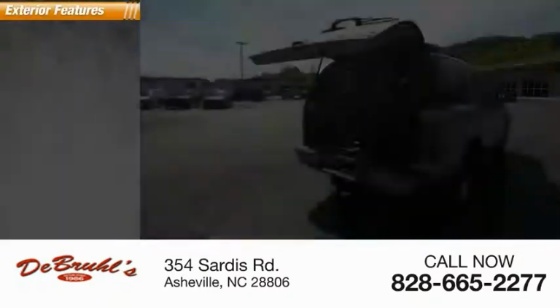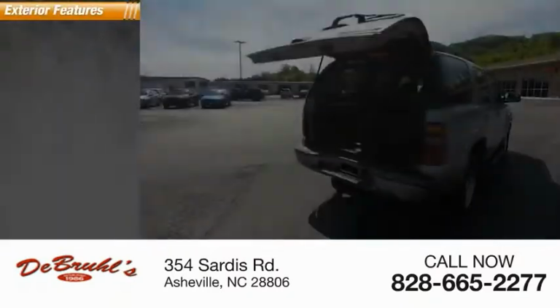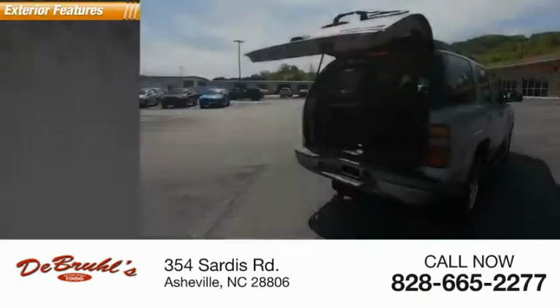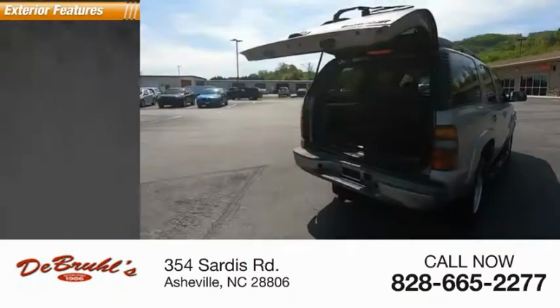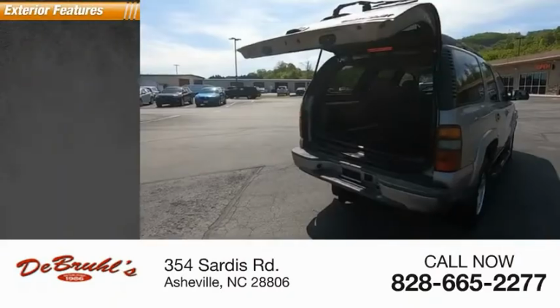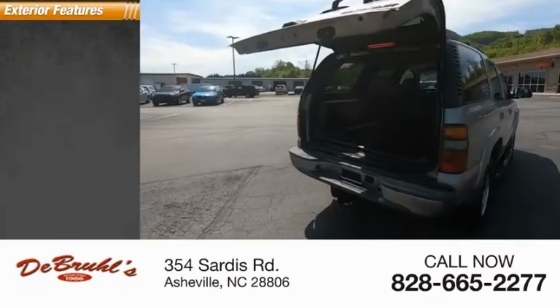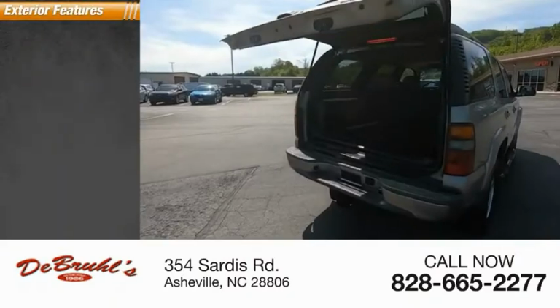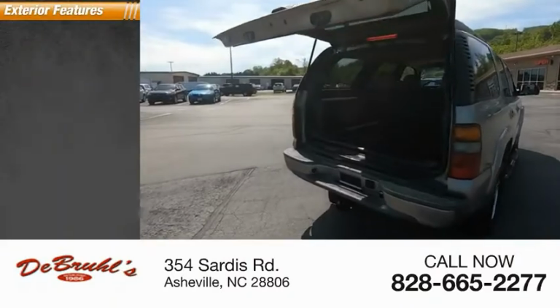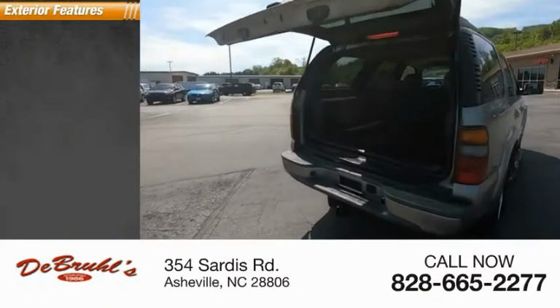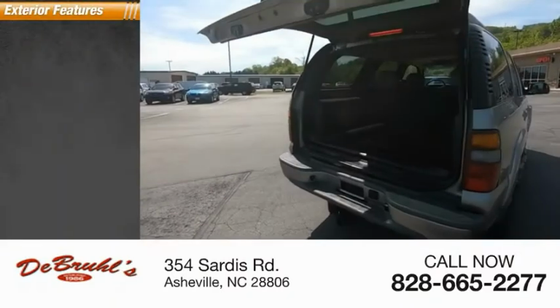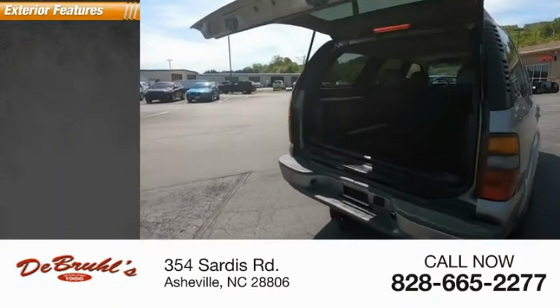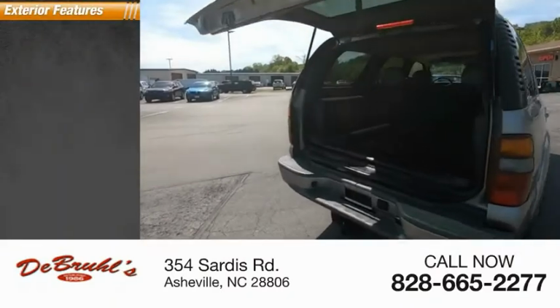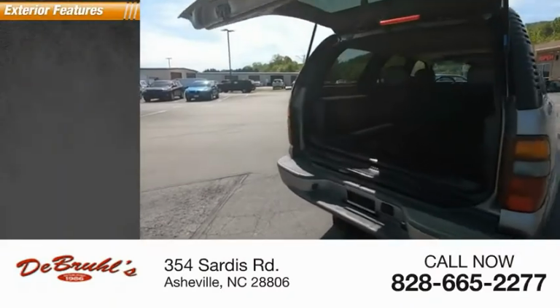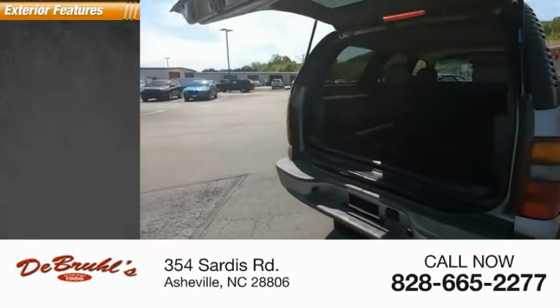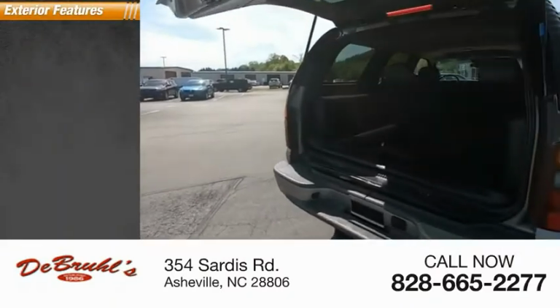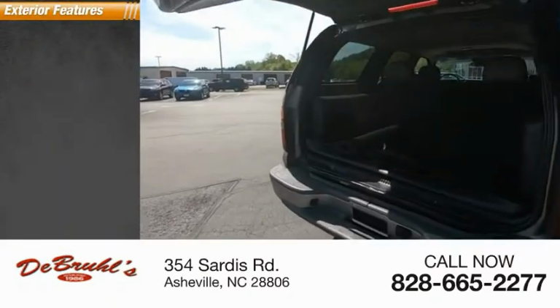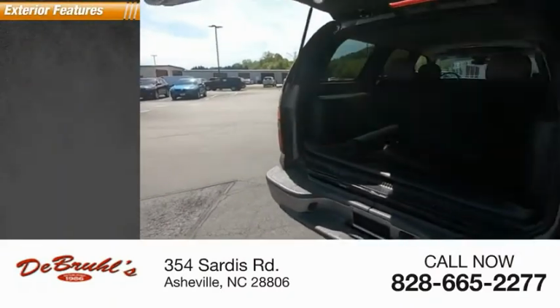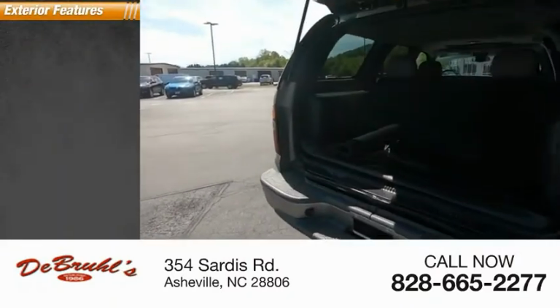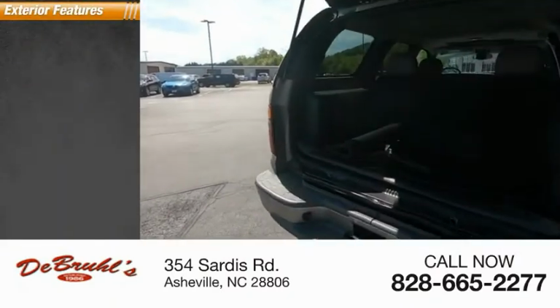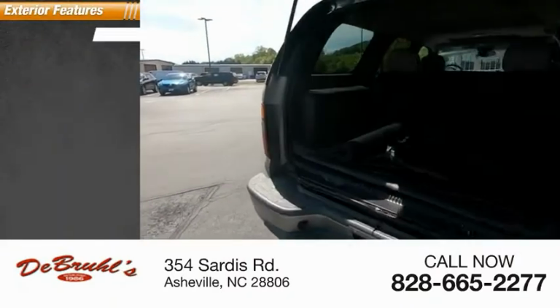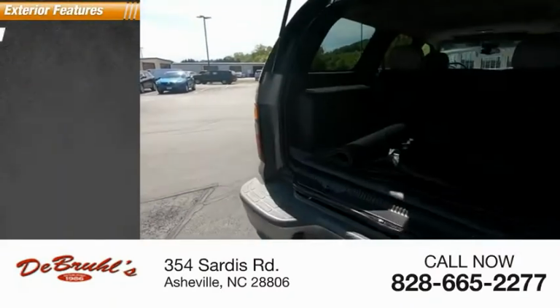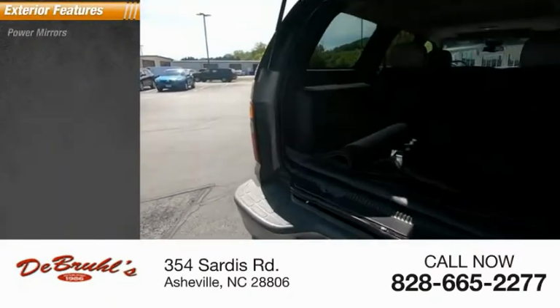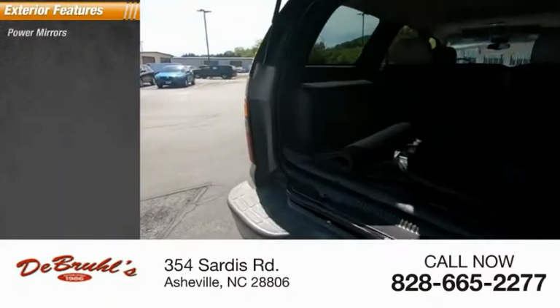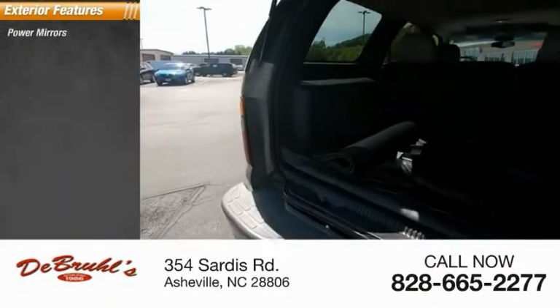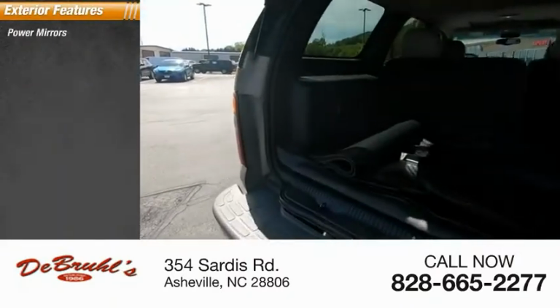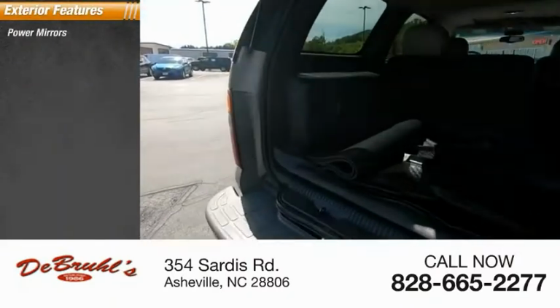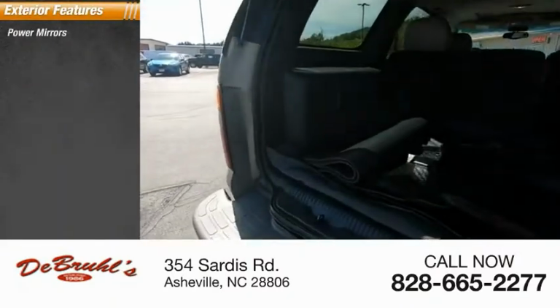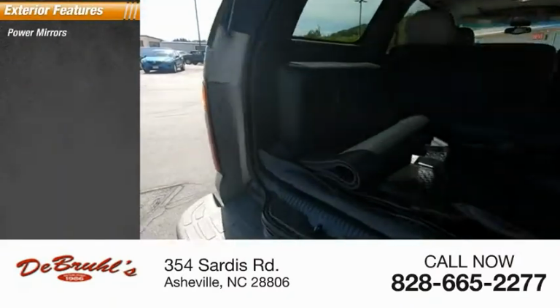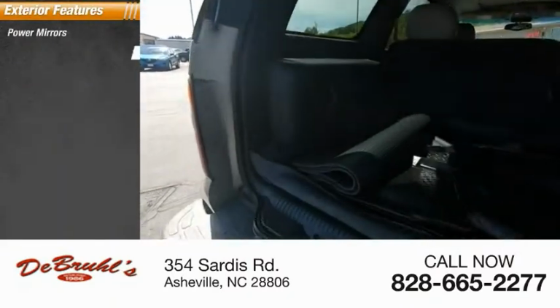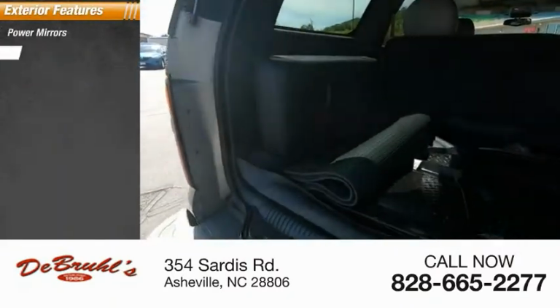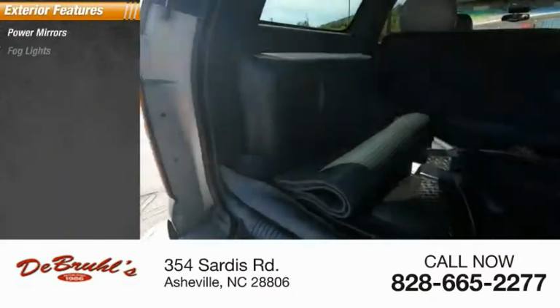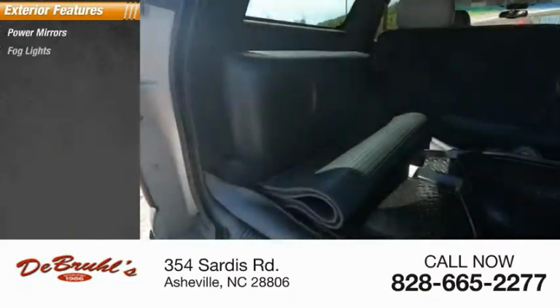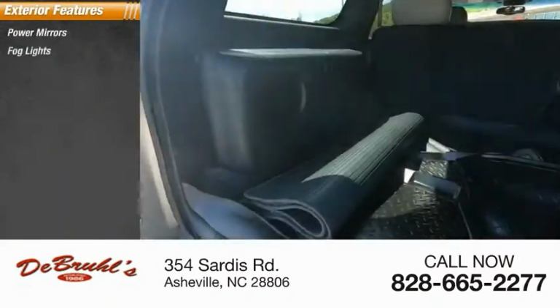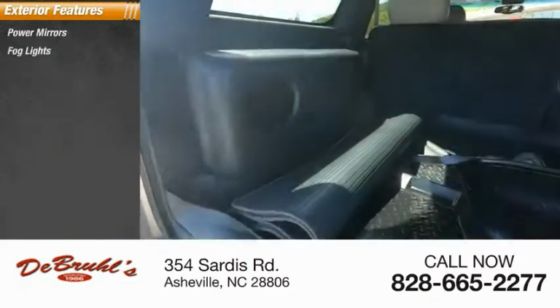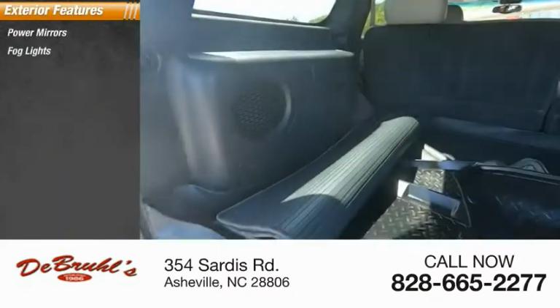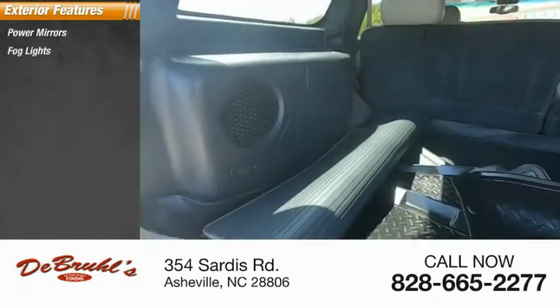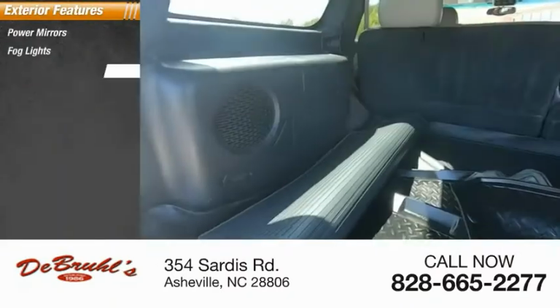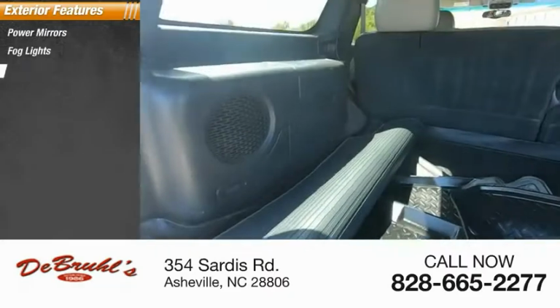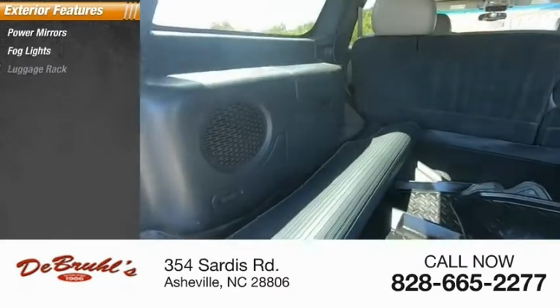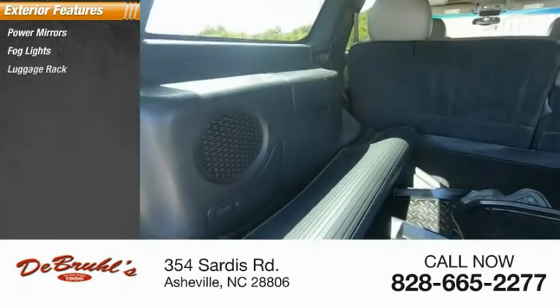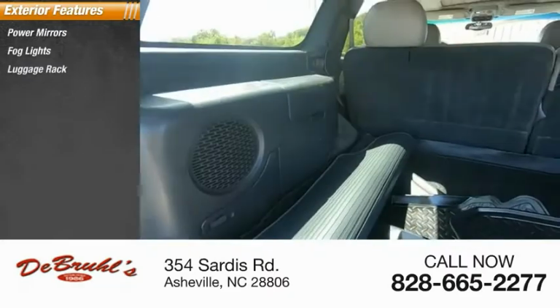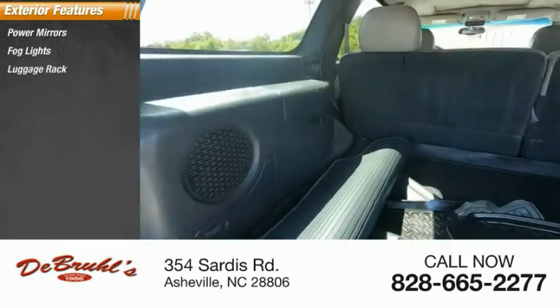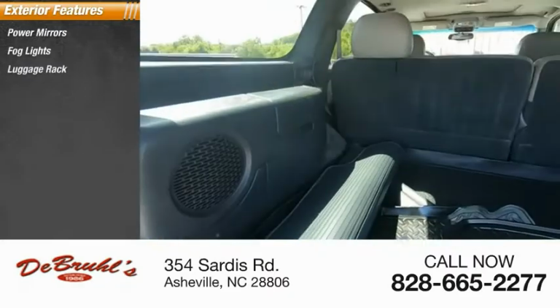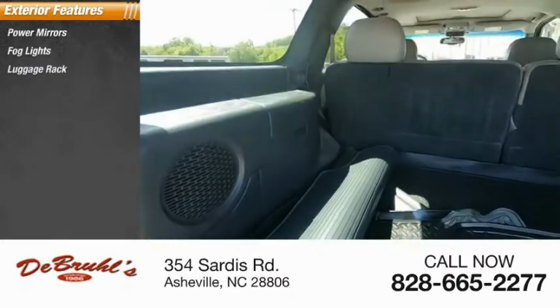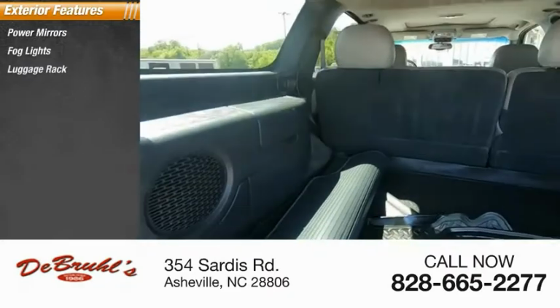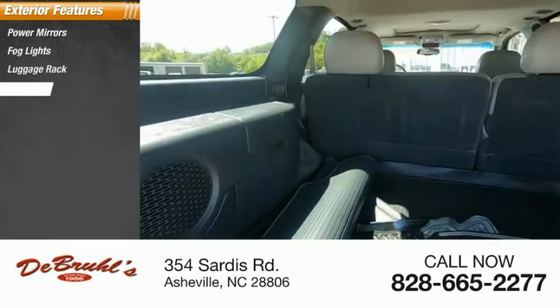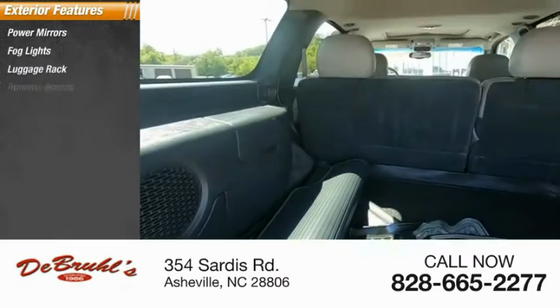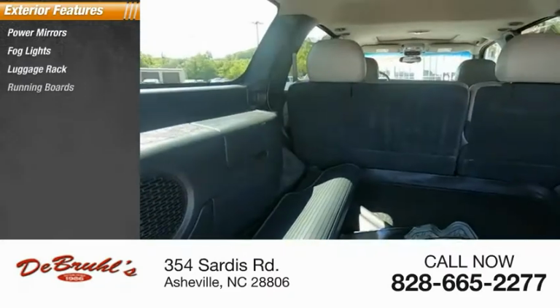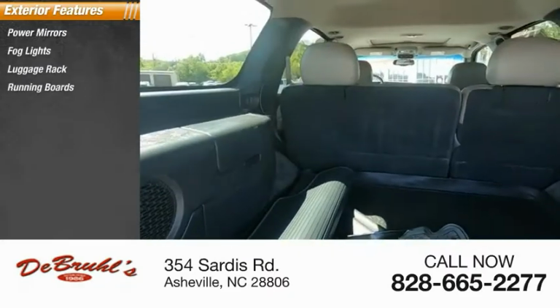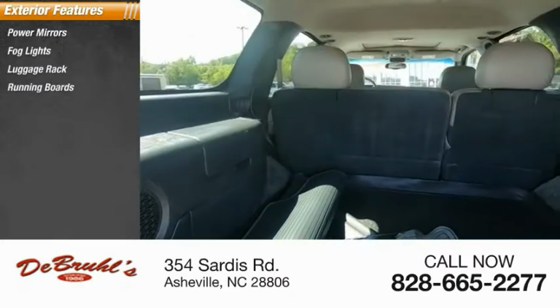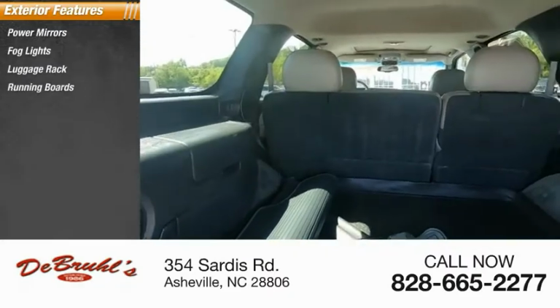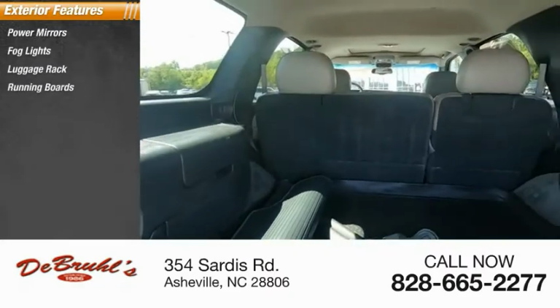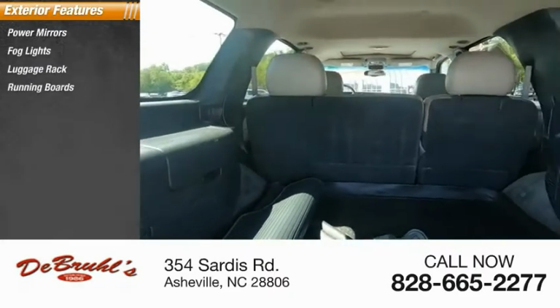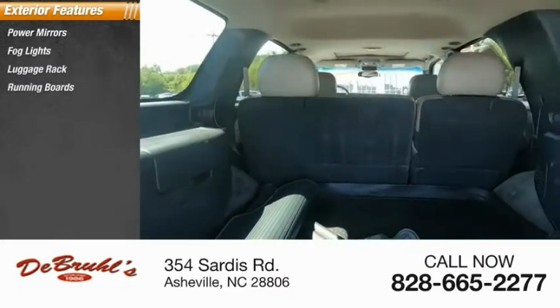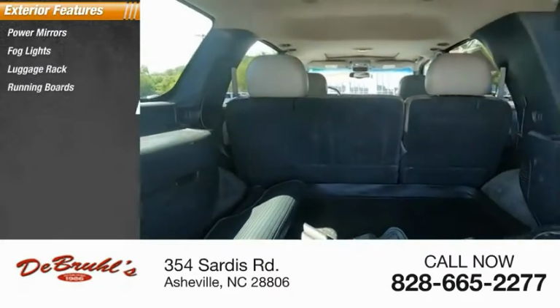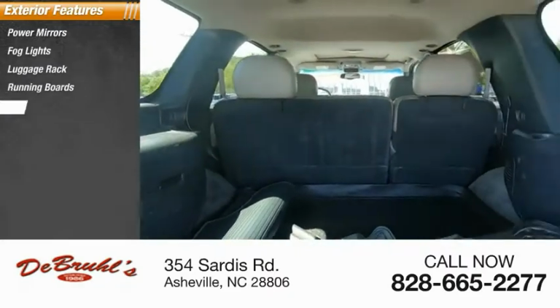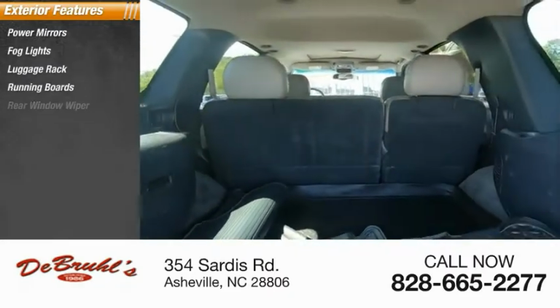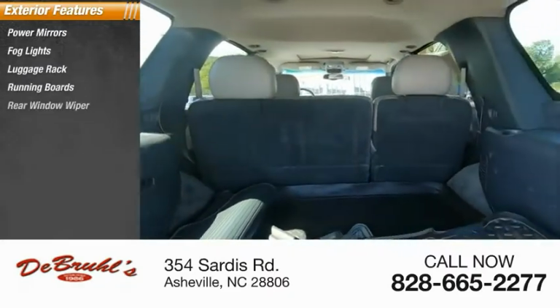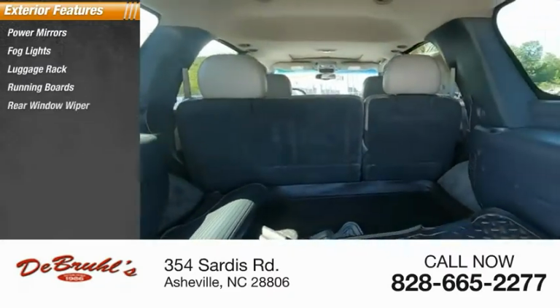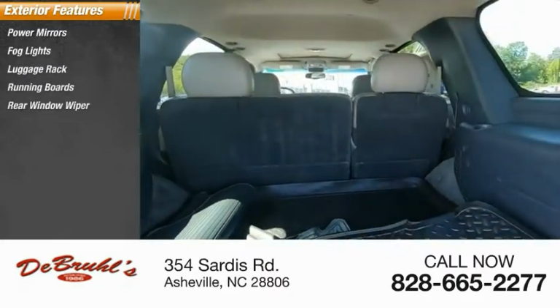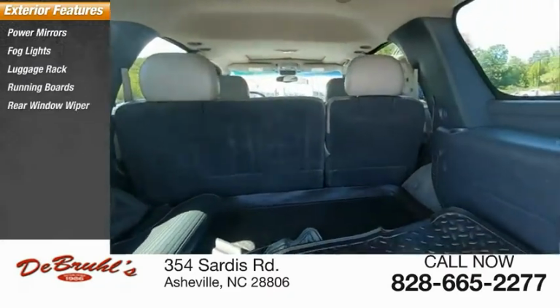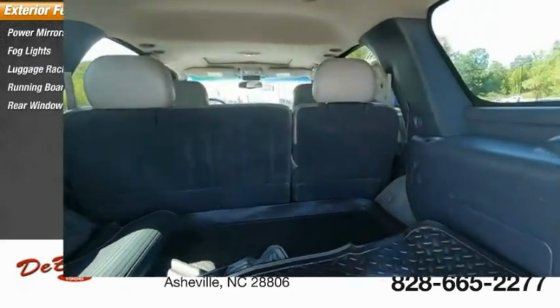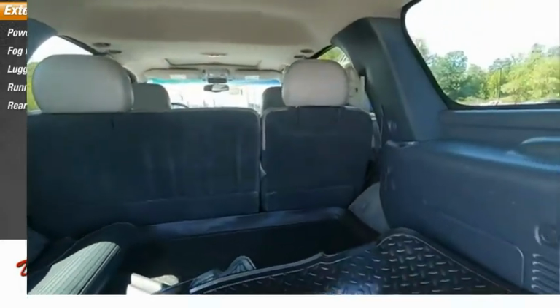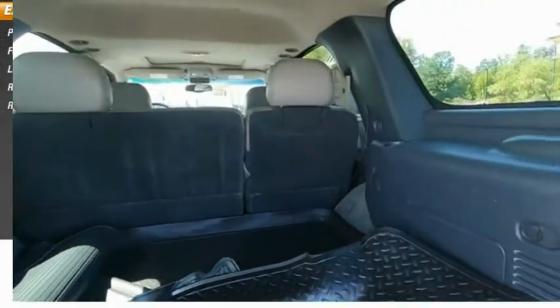Here are some of this vehicle's great options: power mirrors, fog lights, luggage rack, running boards, rear window wiper.